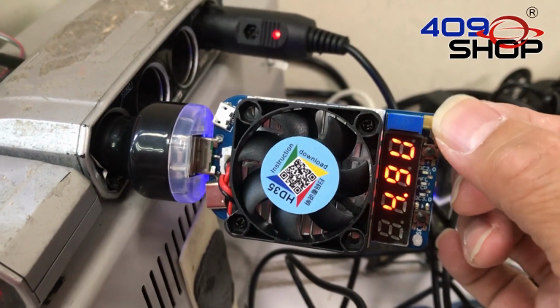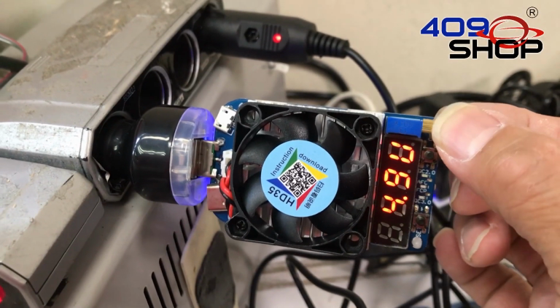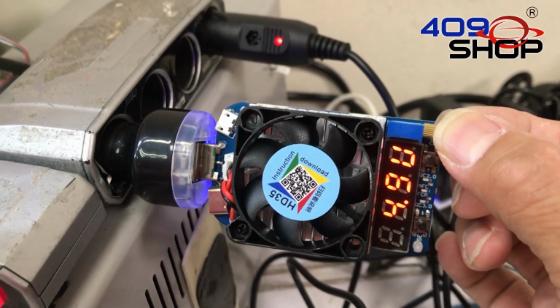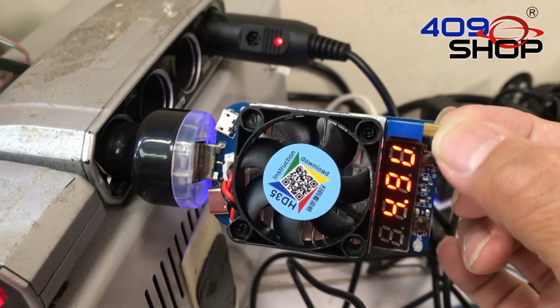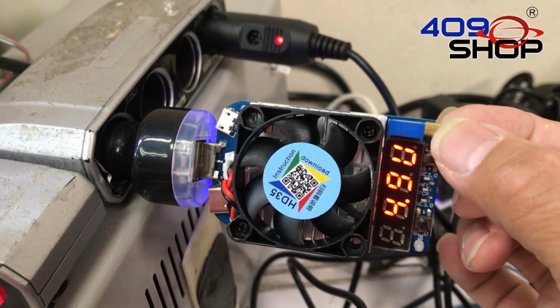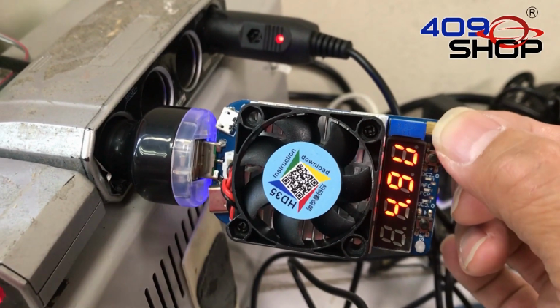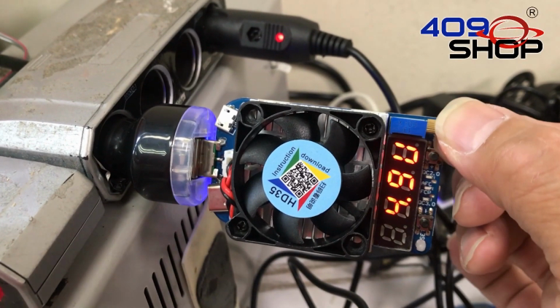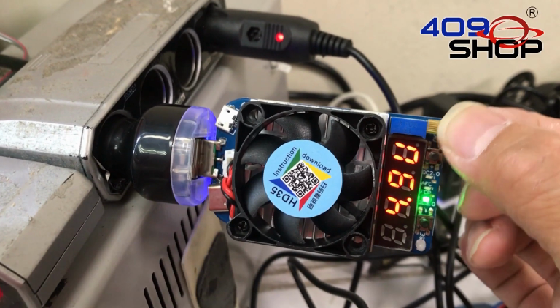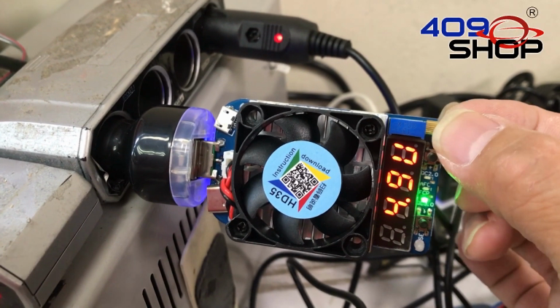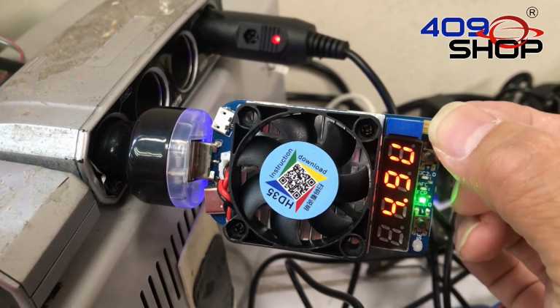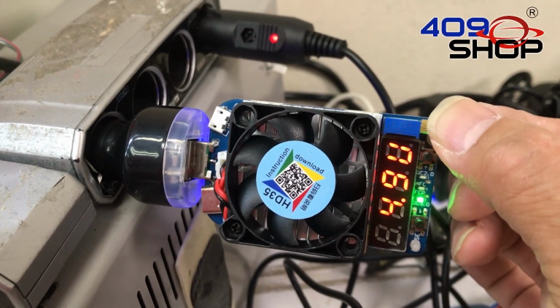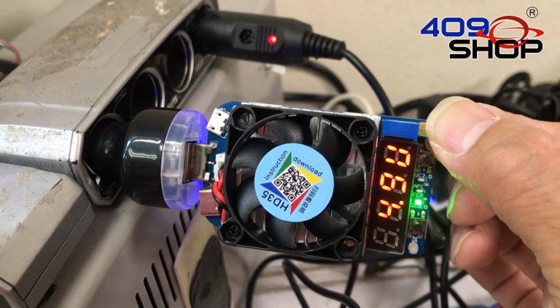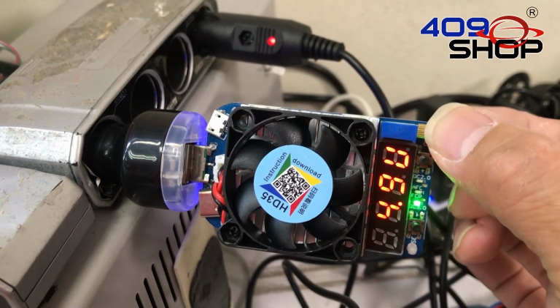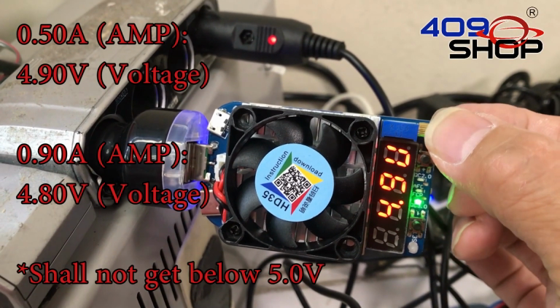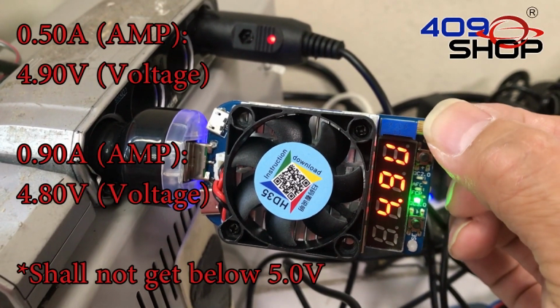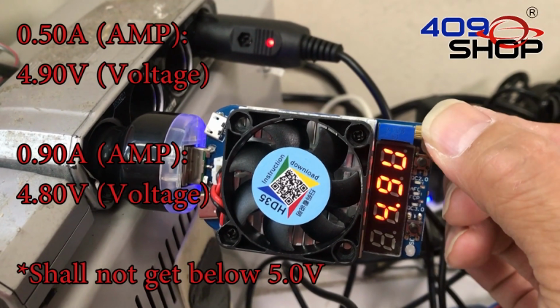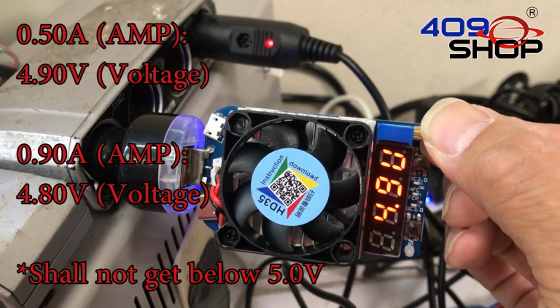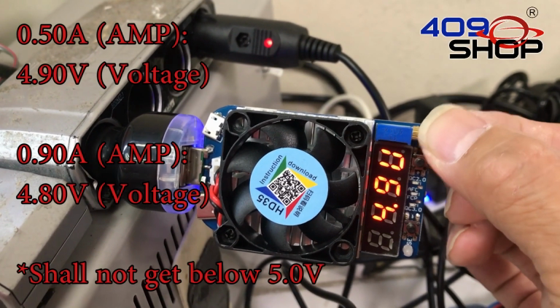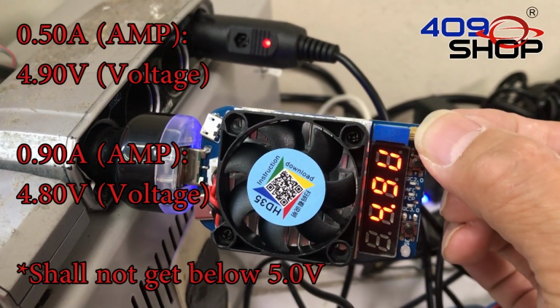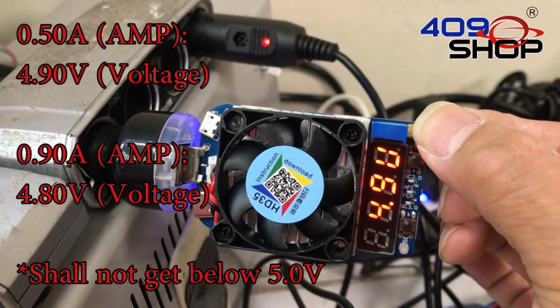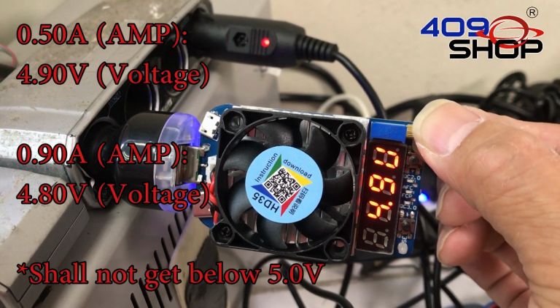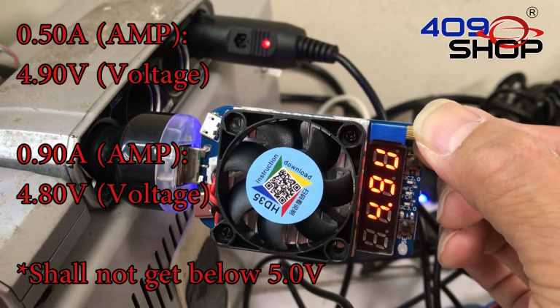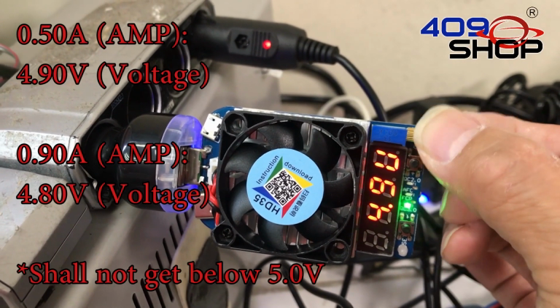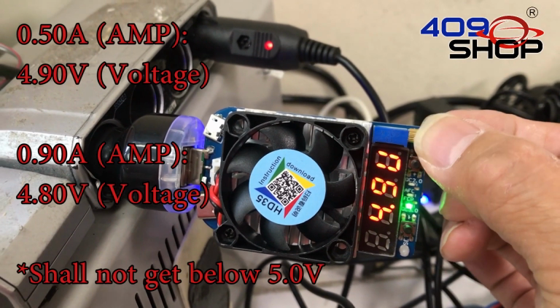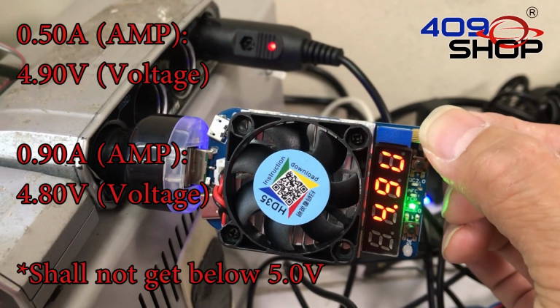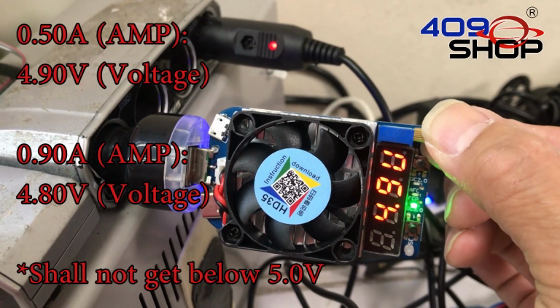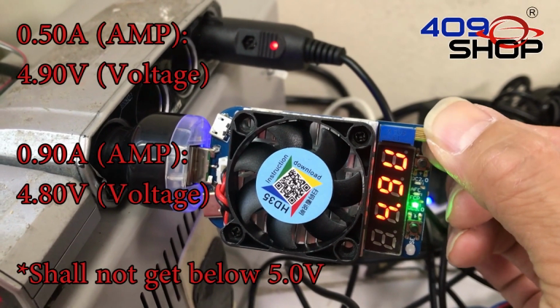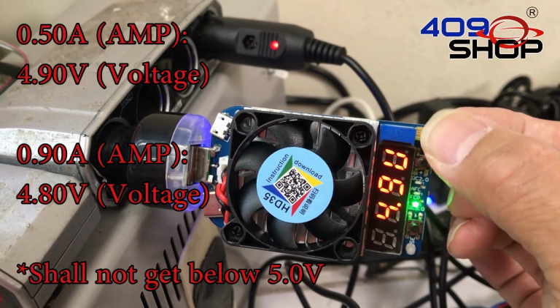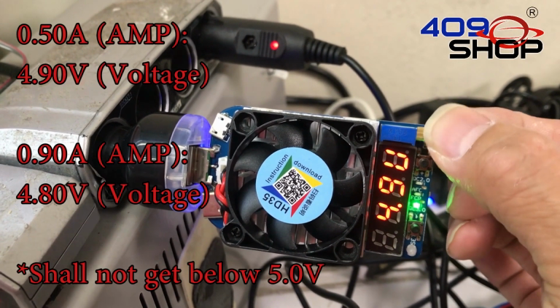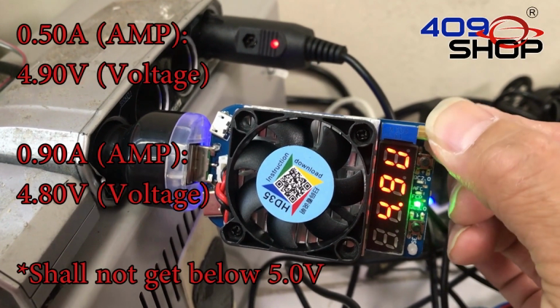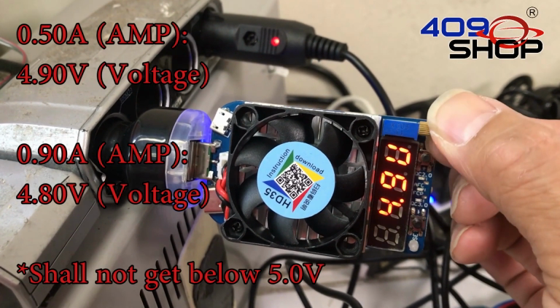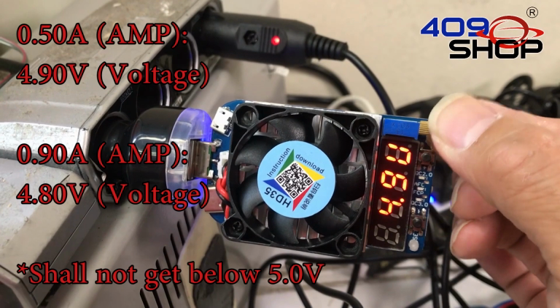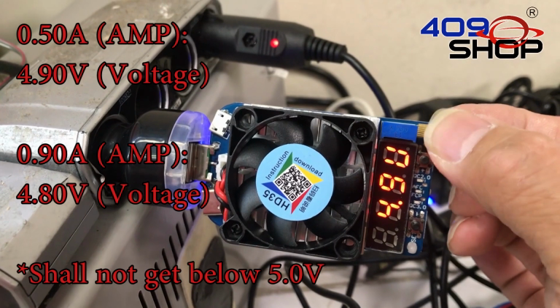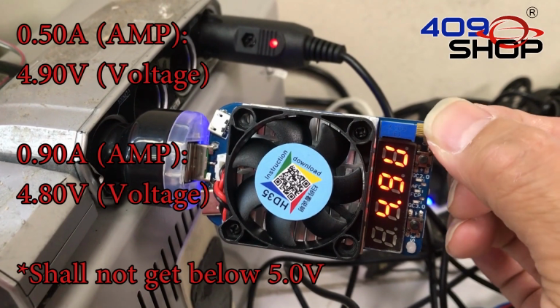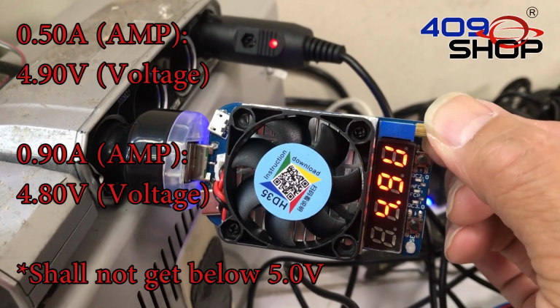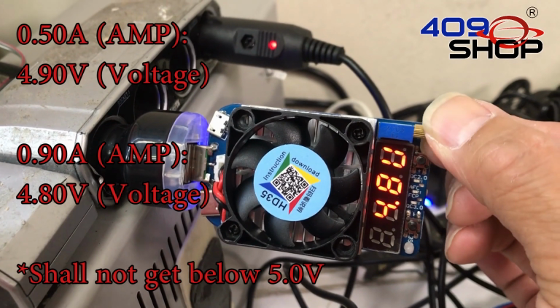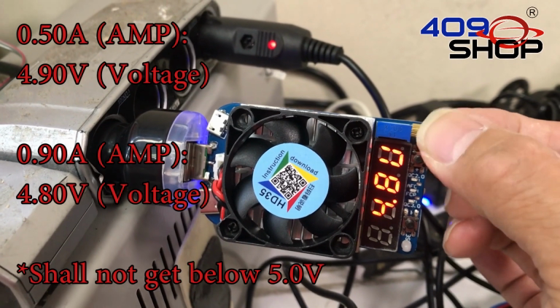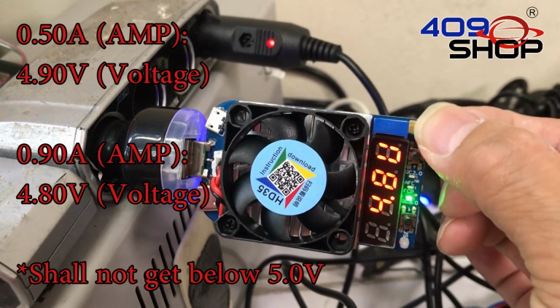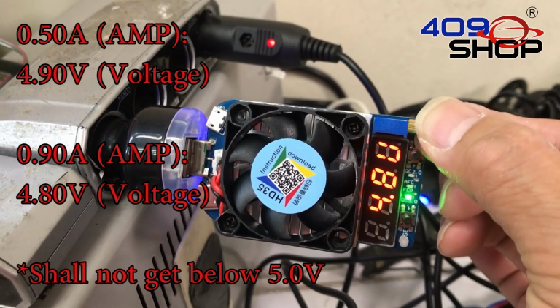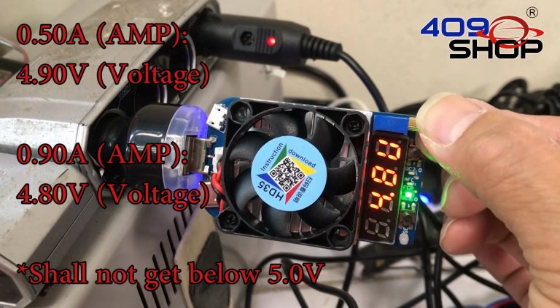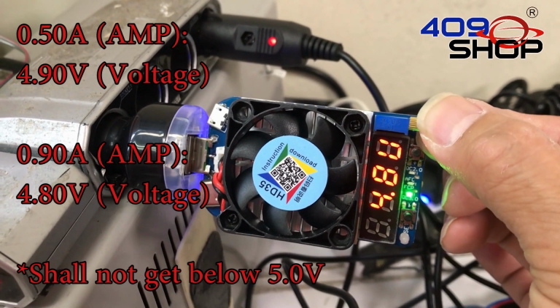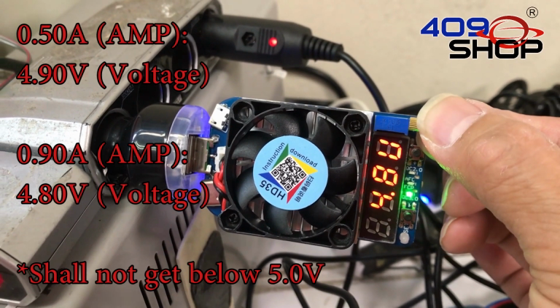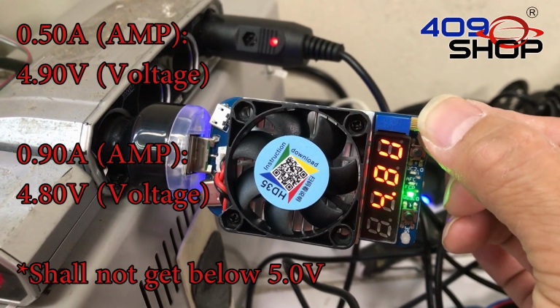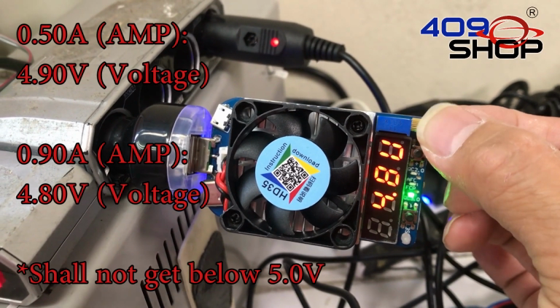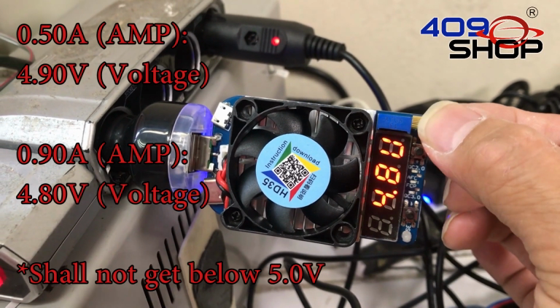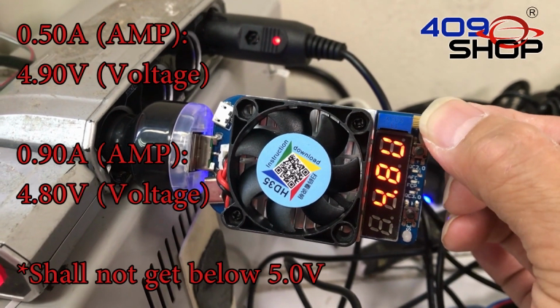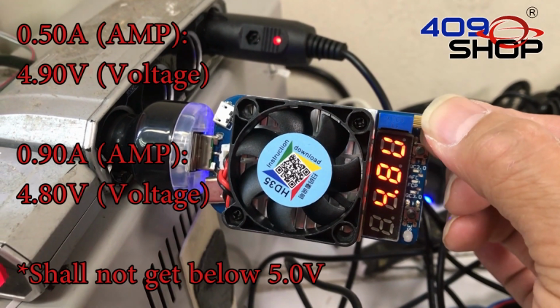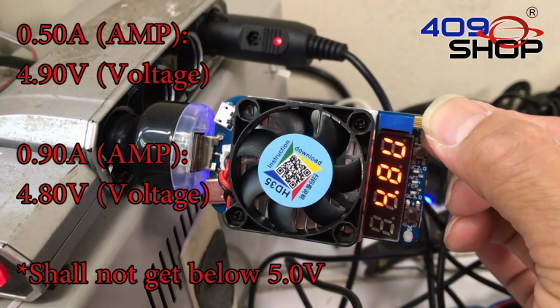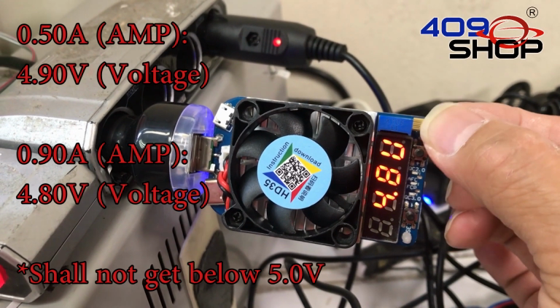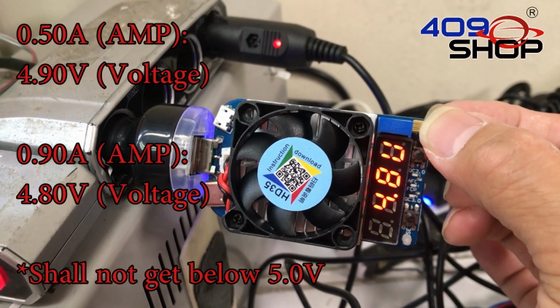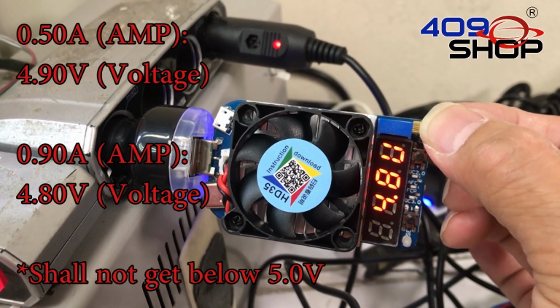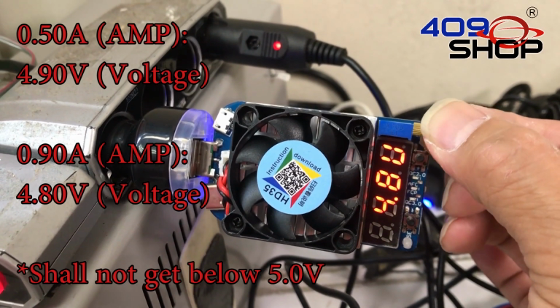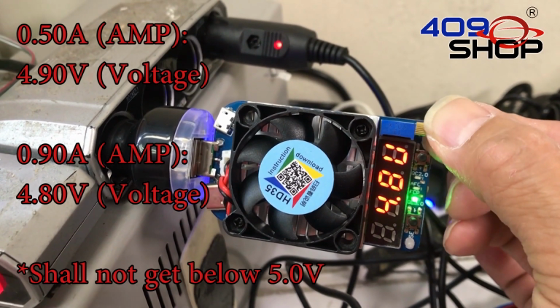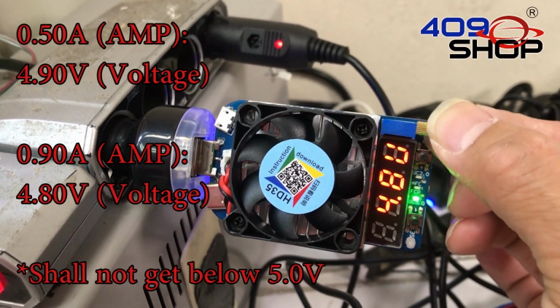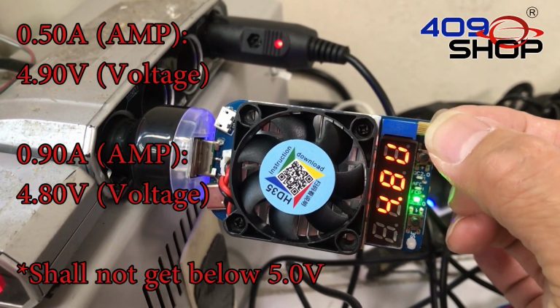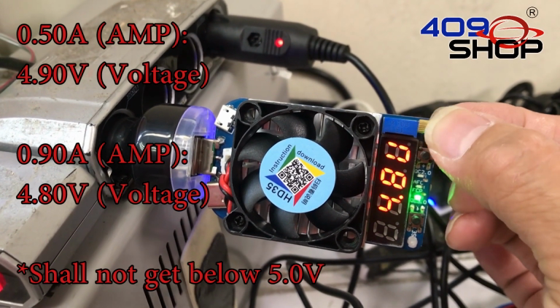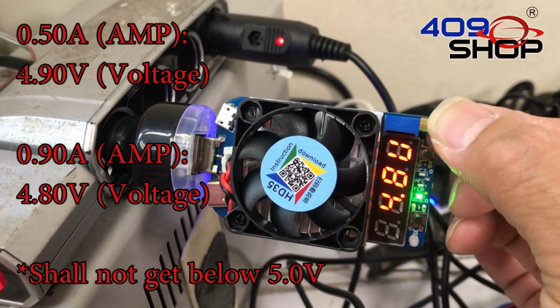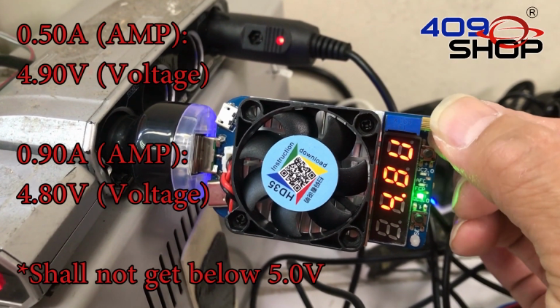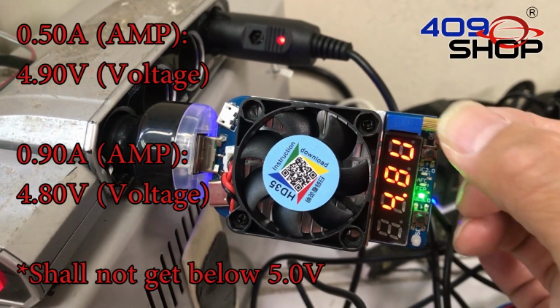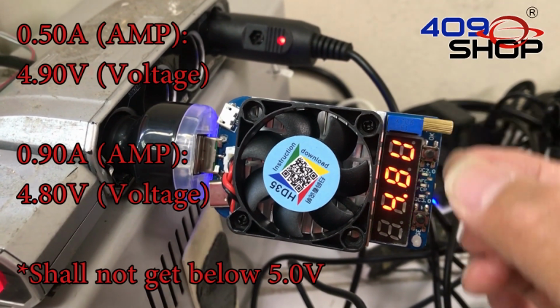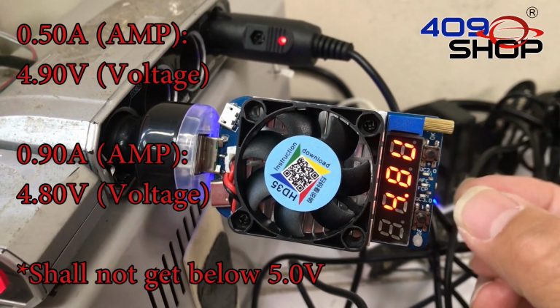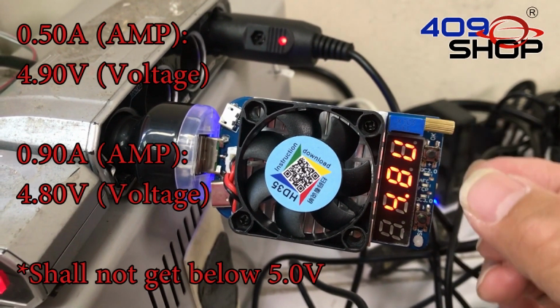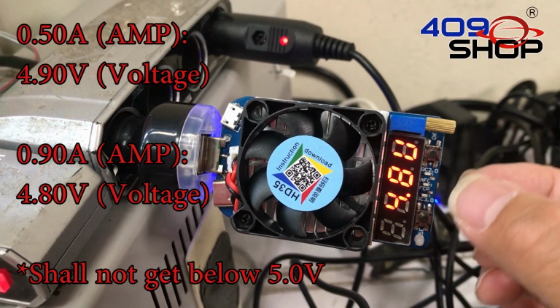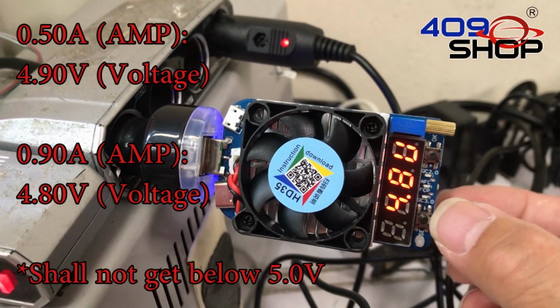After a while of testing, as we can see, the voltage has dropped as the current increases, which makes it very unstable.